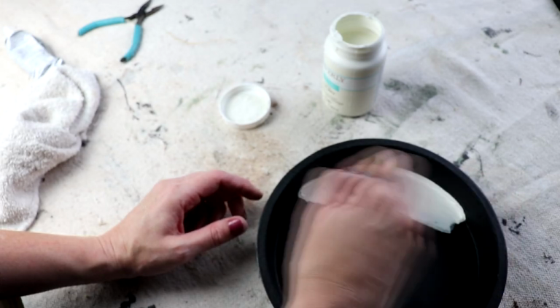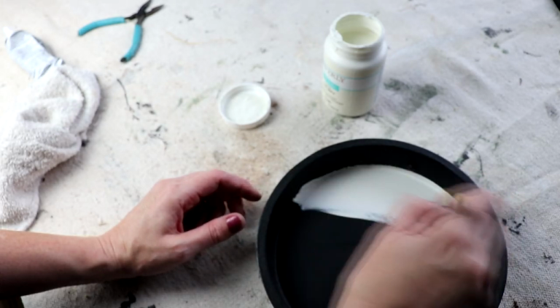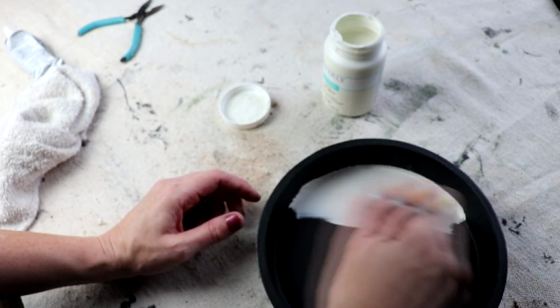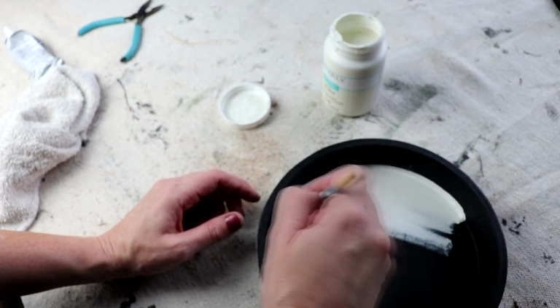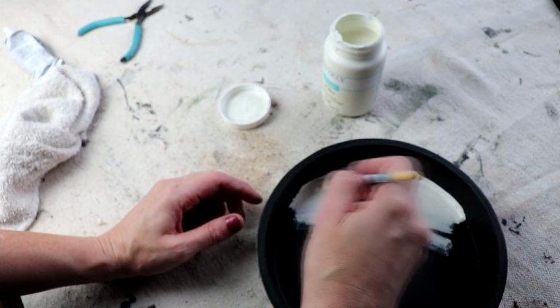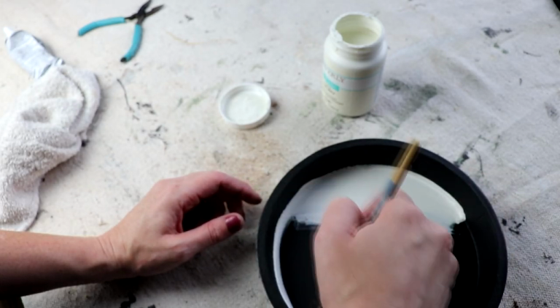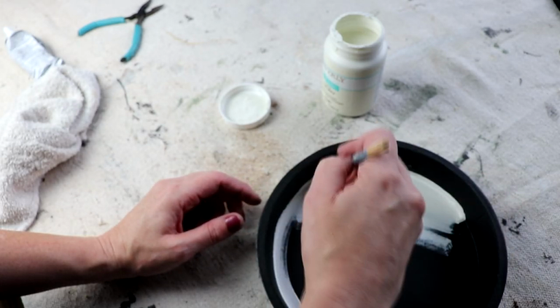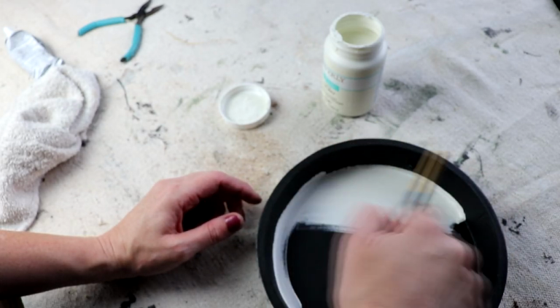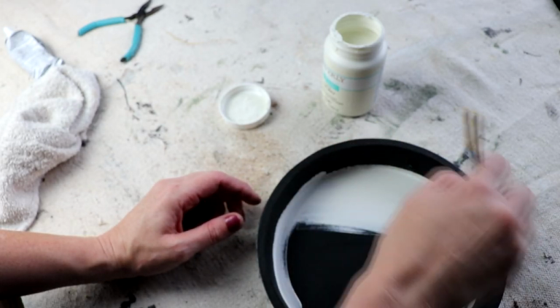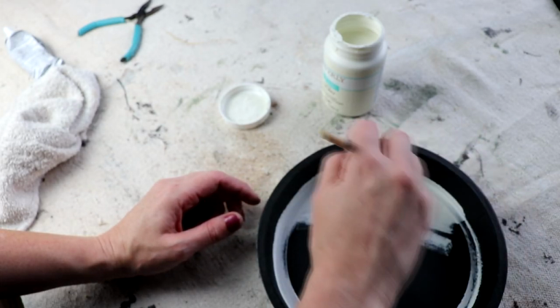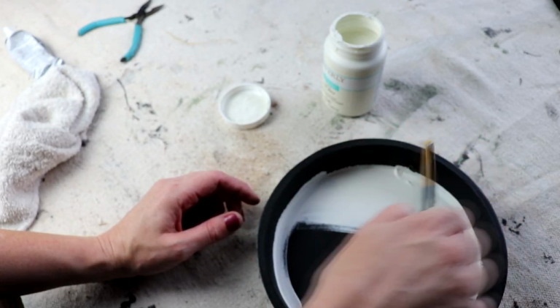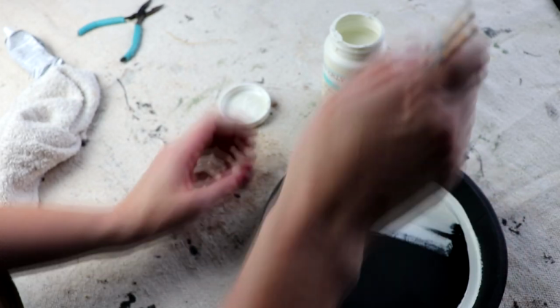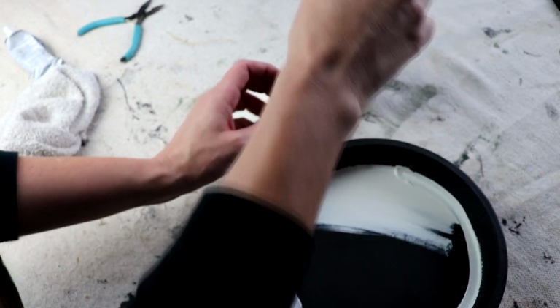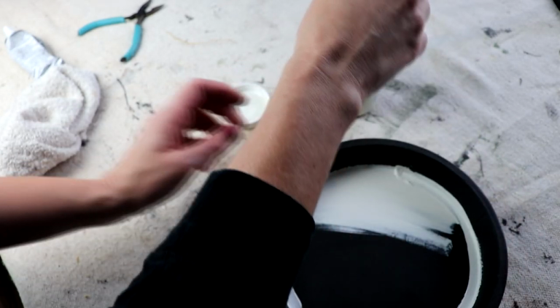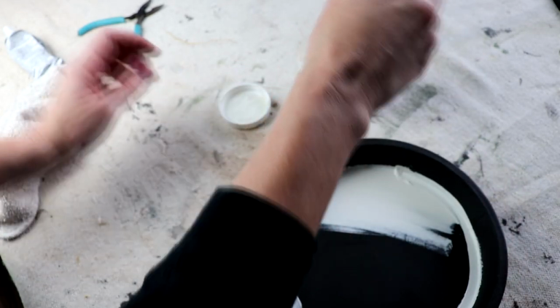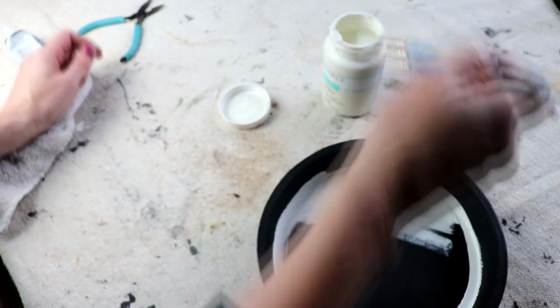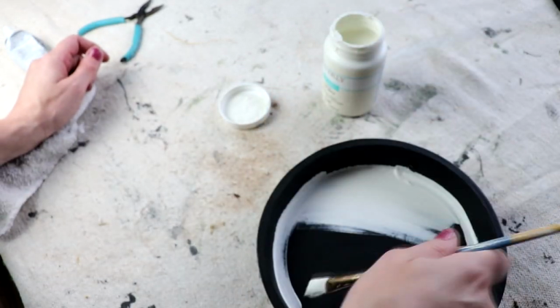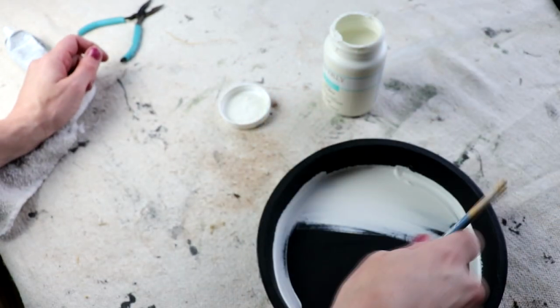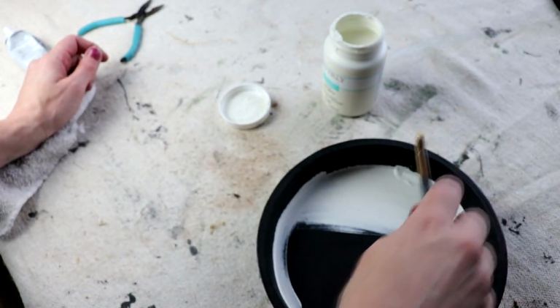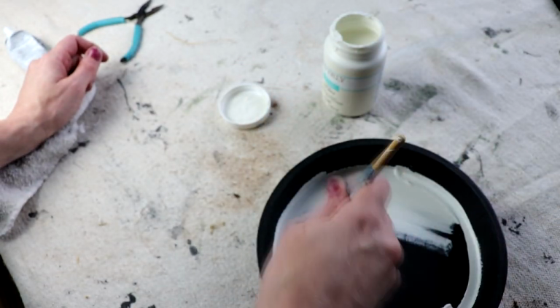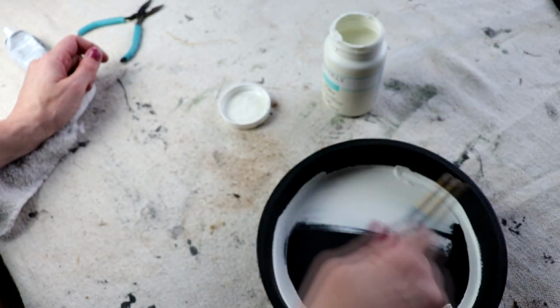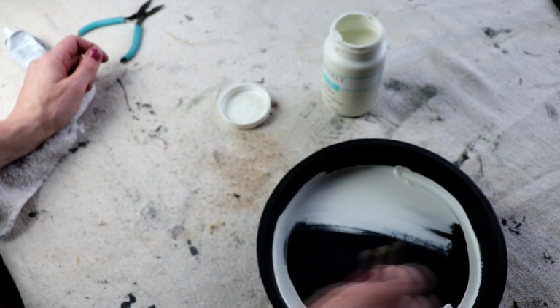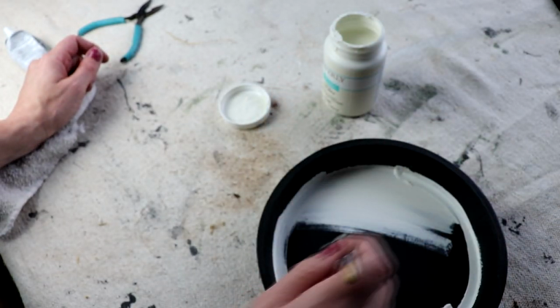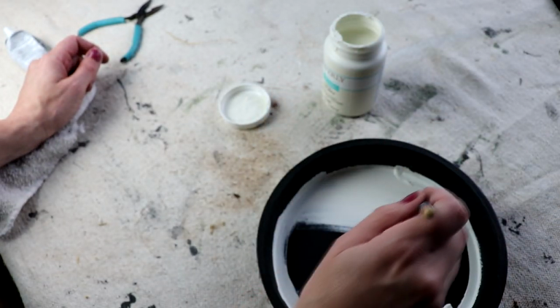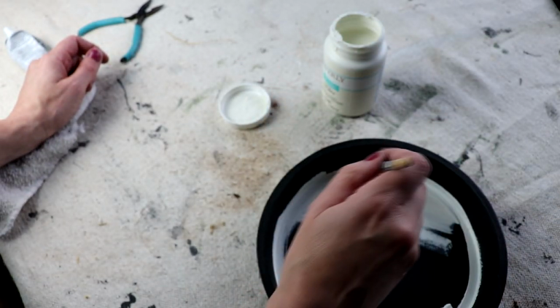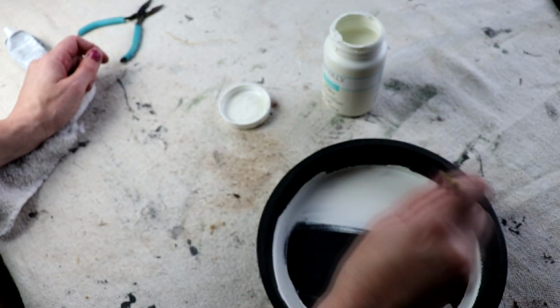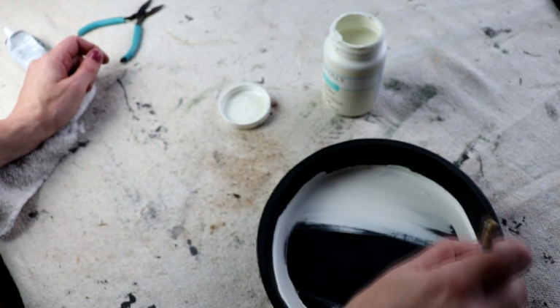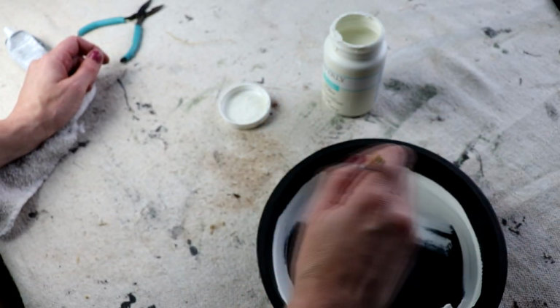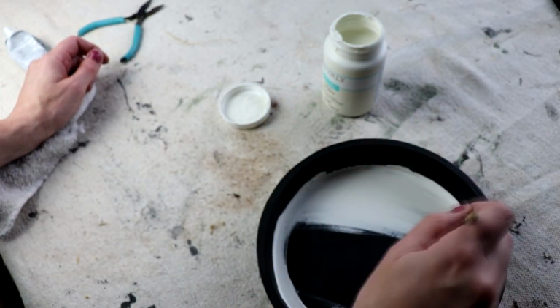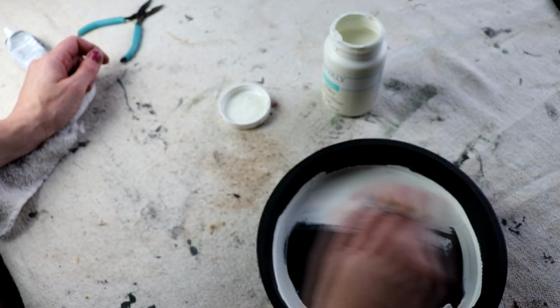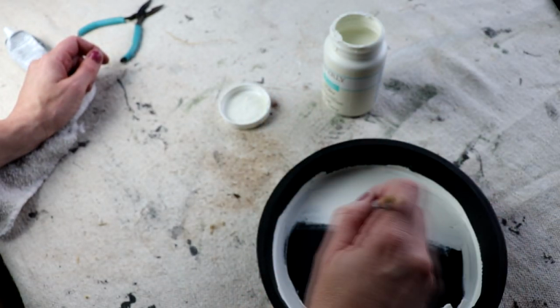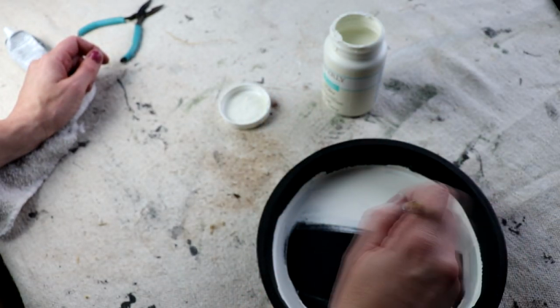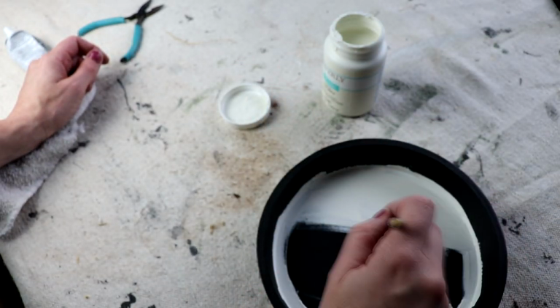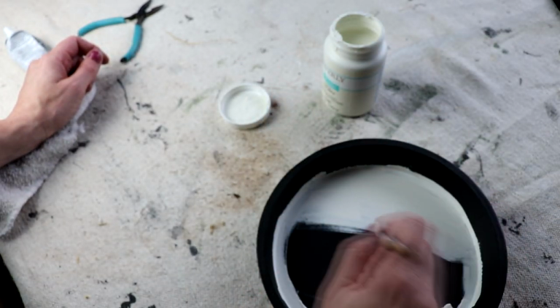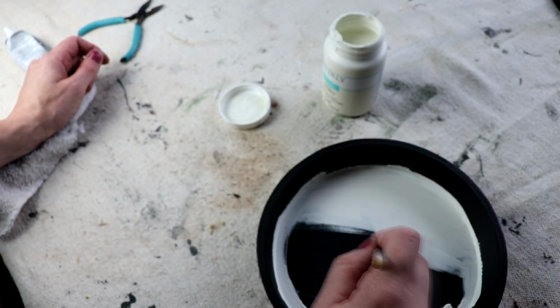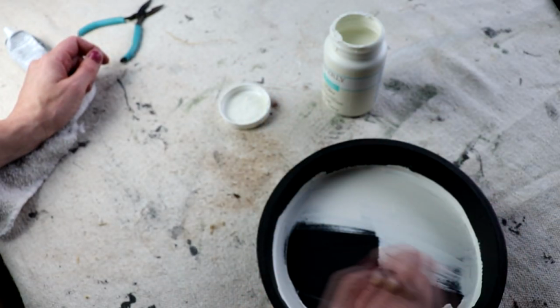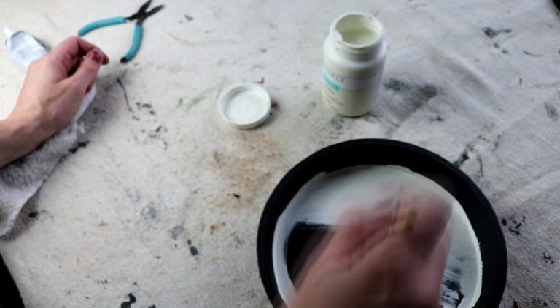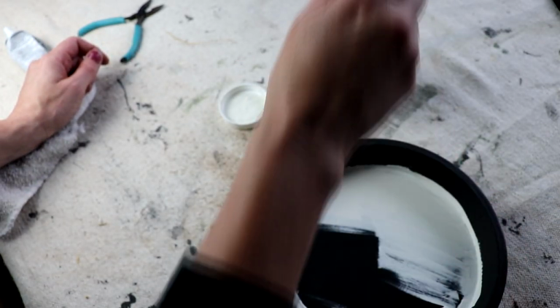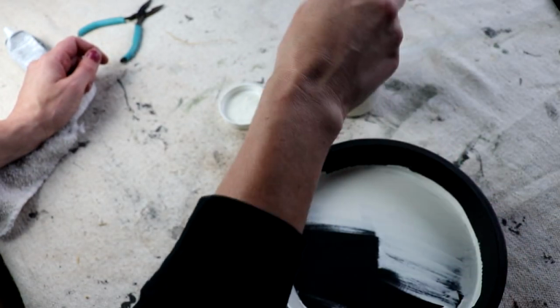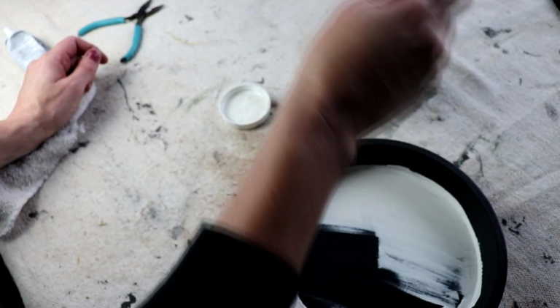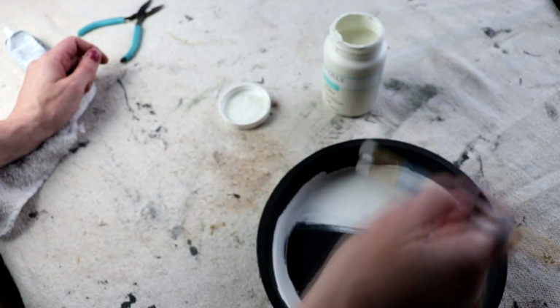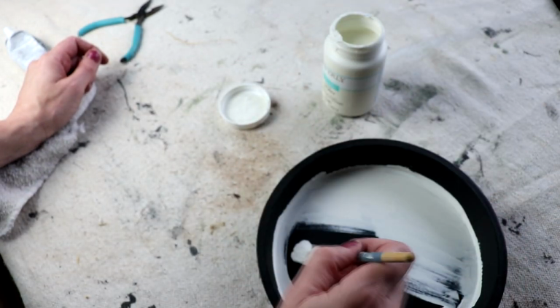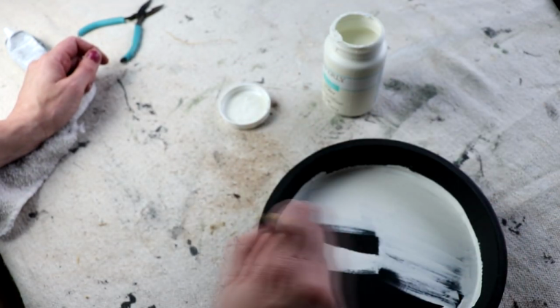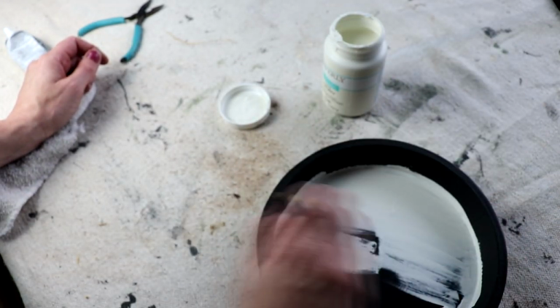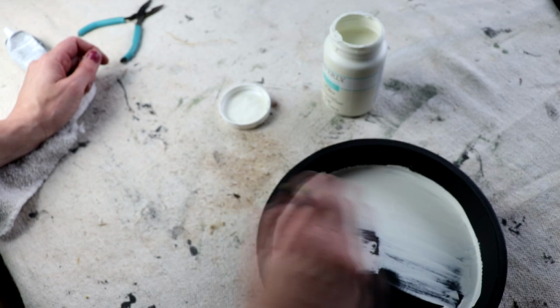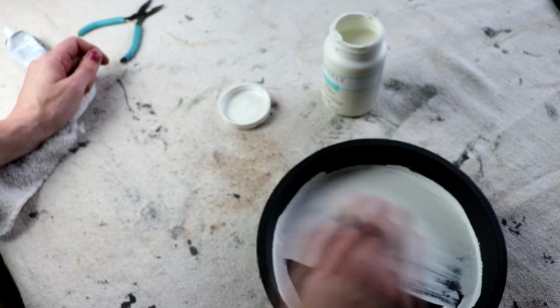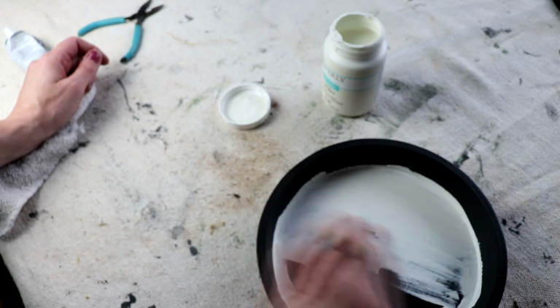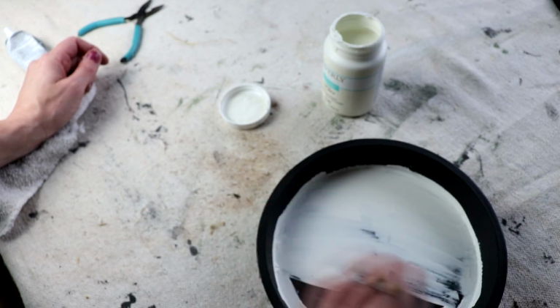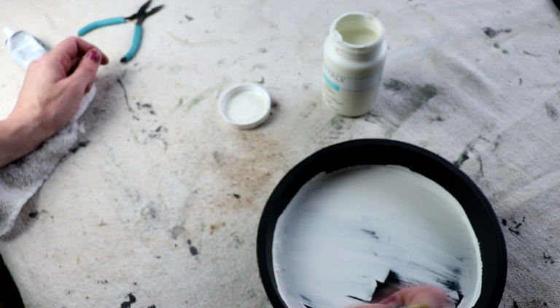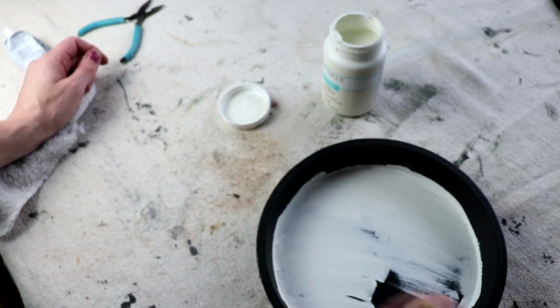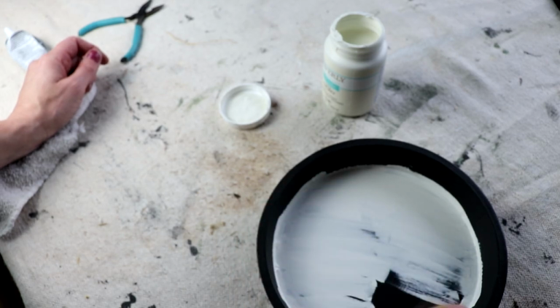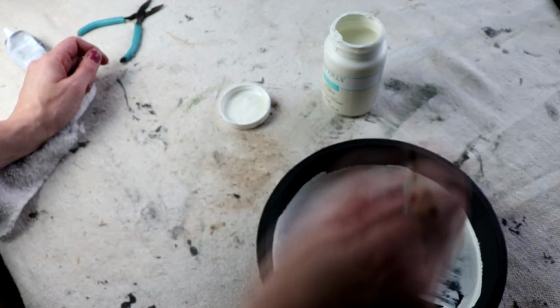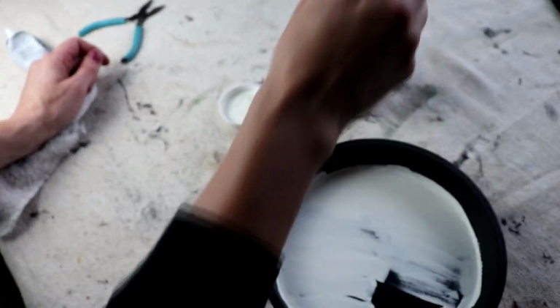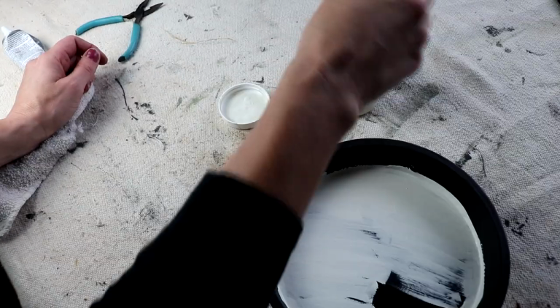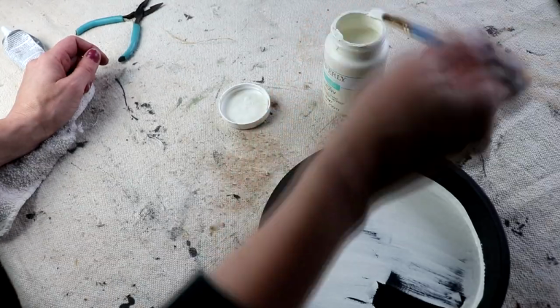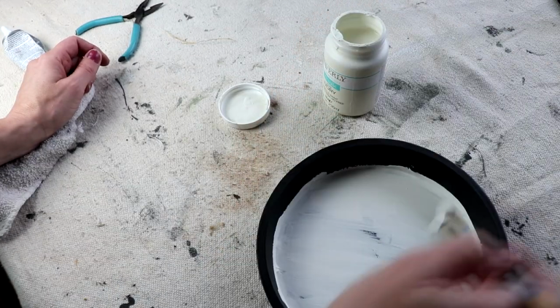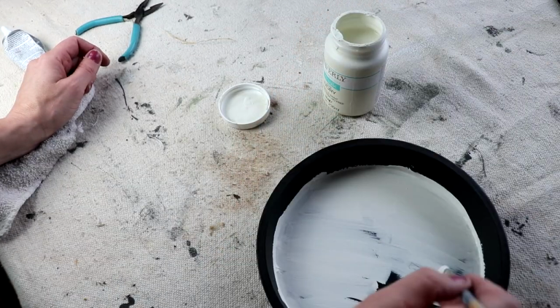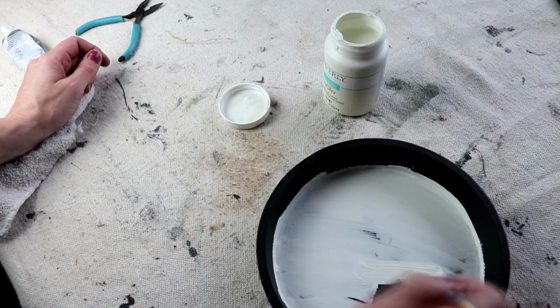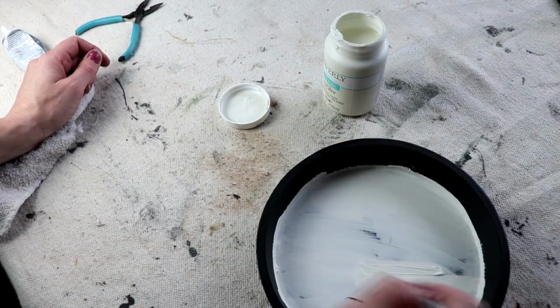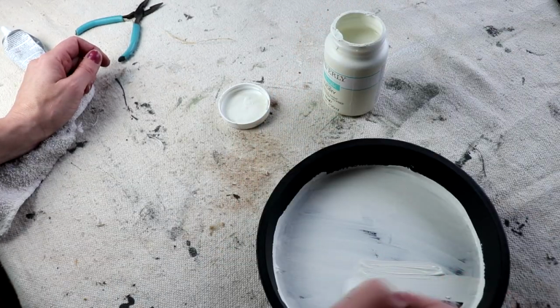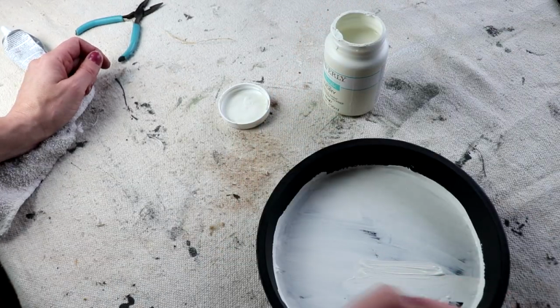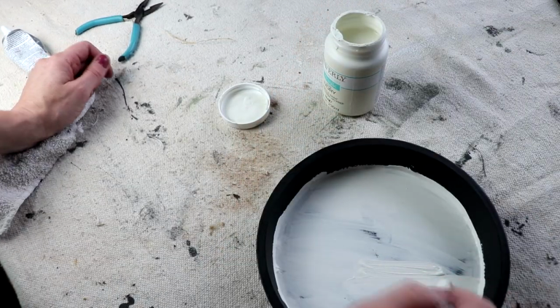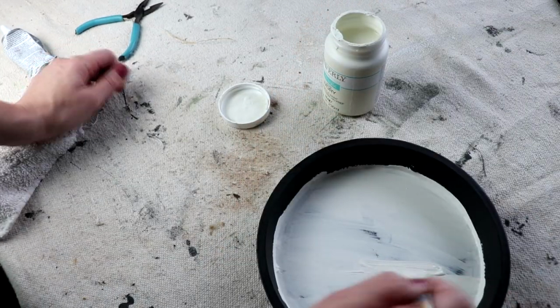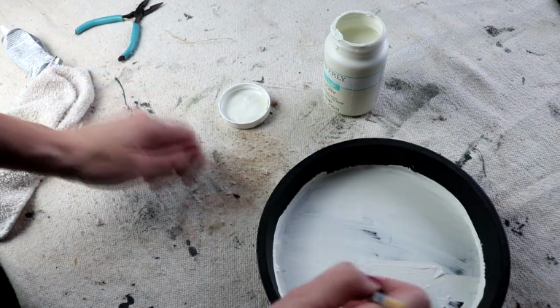Then I gave each piece two full coats of Waverly chalk paint in the color Ivory.